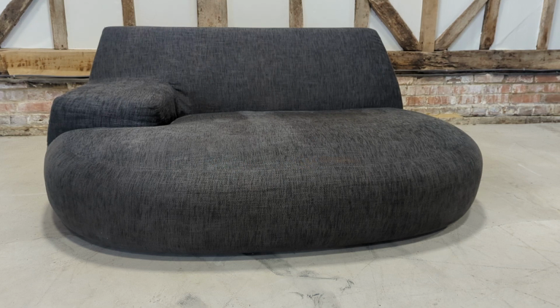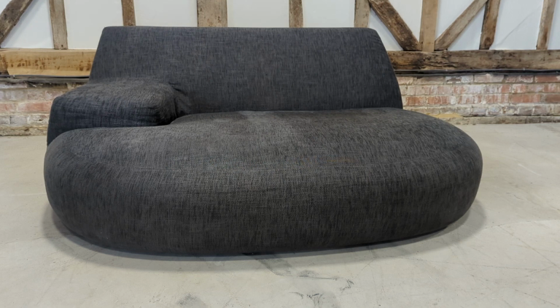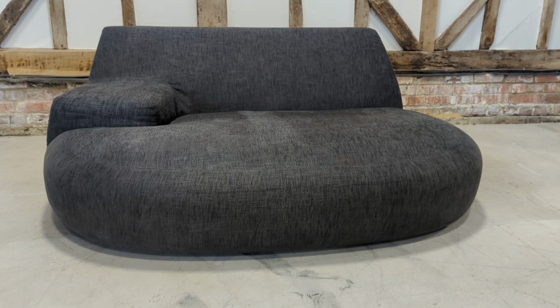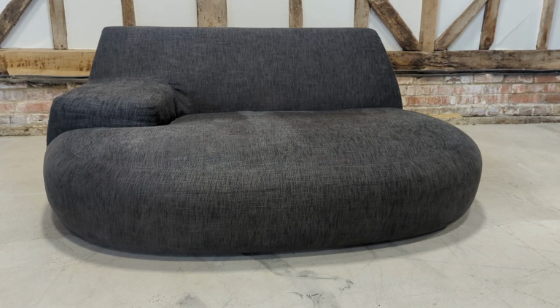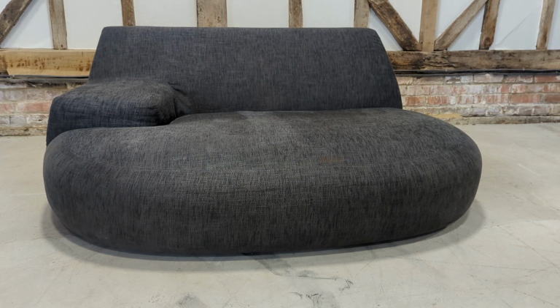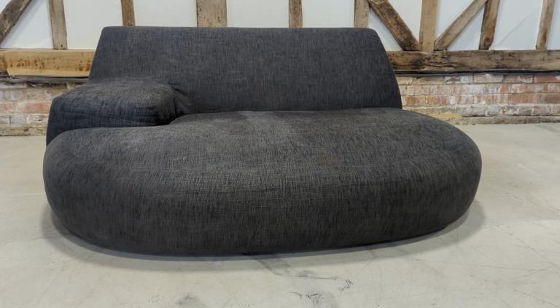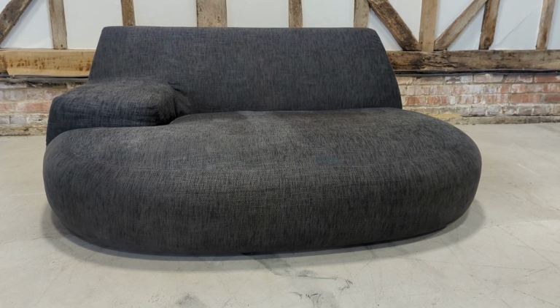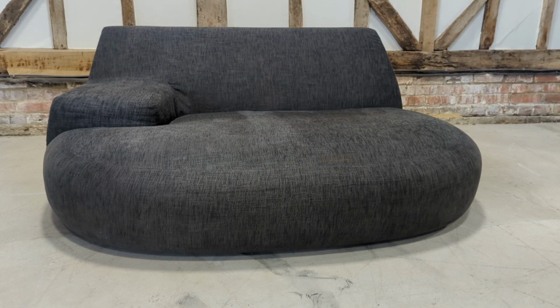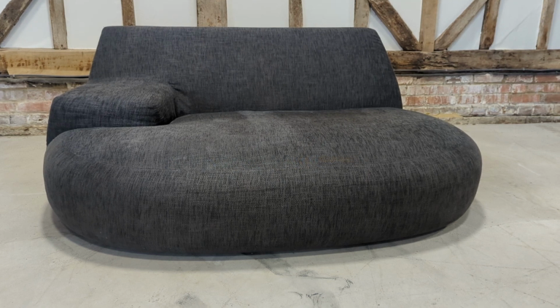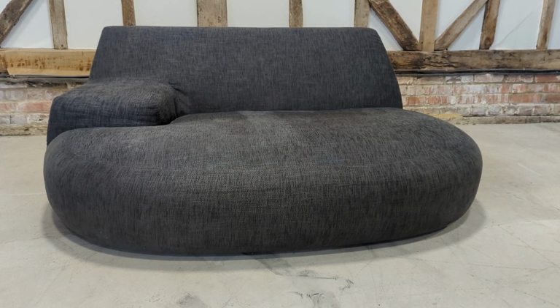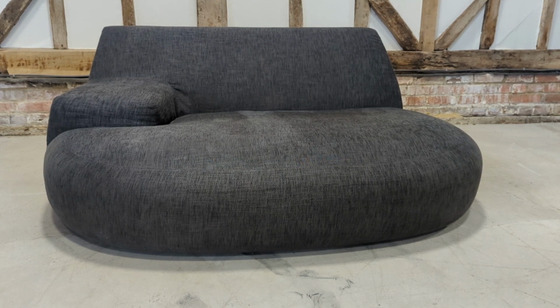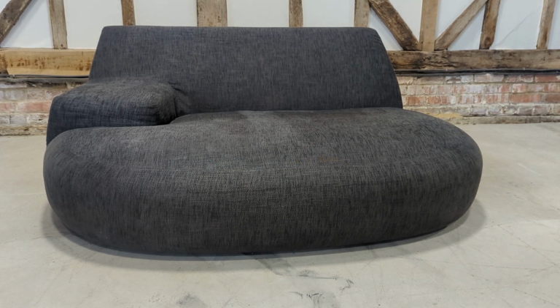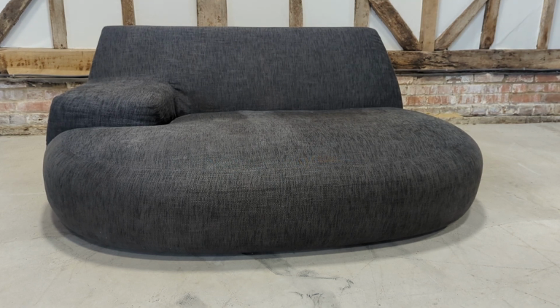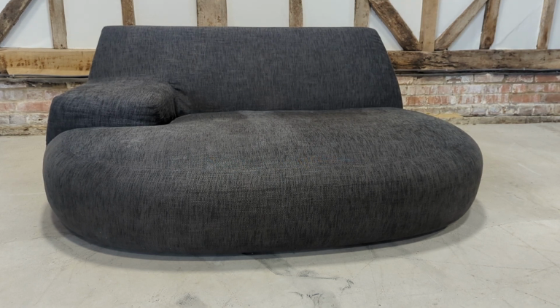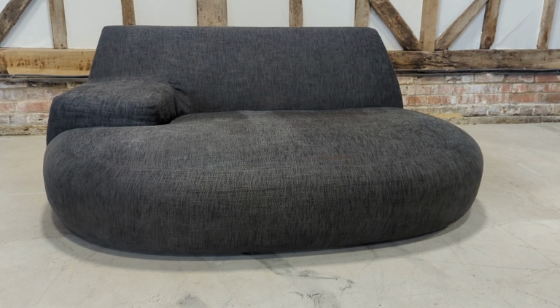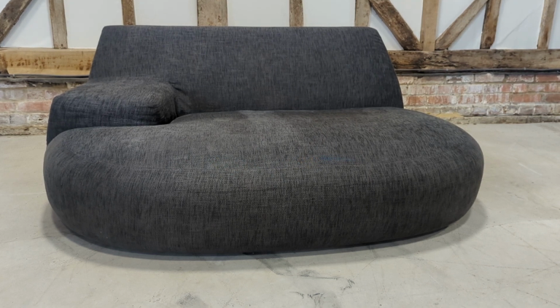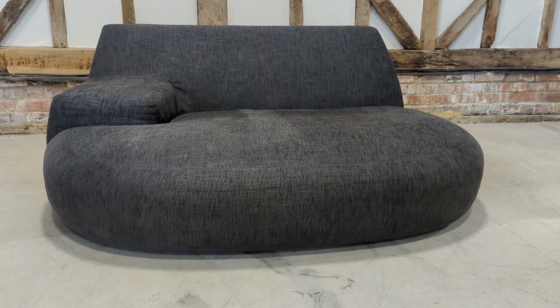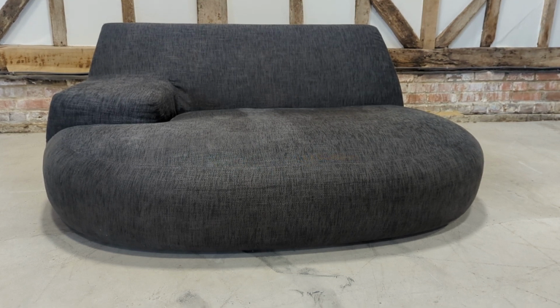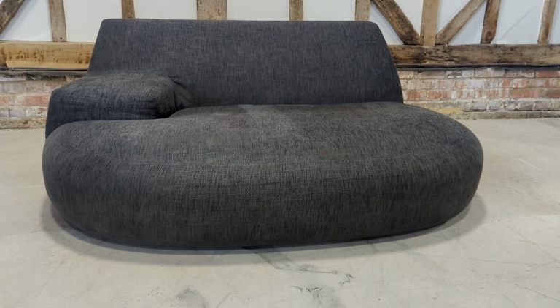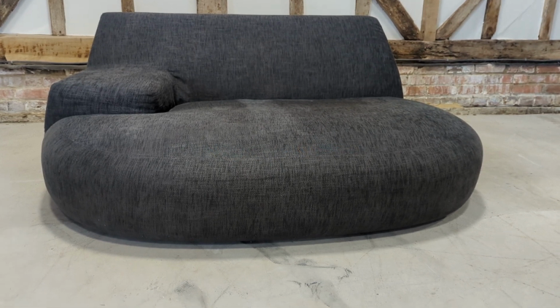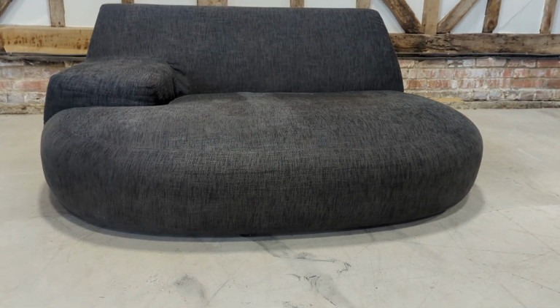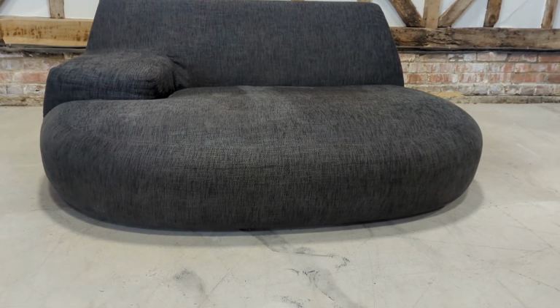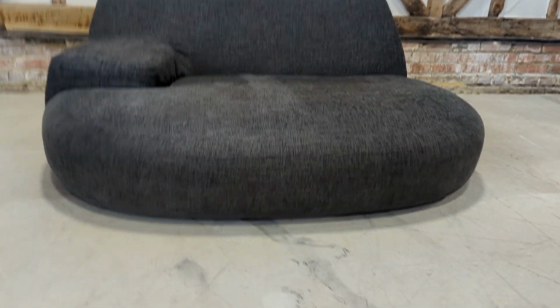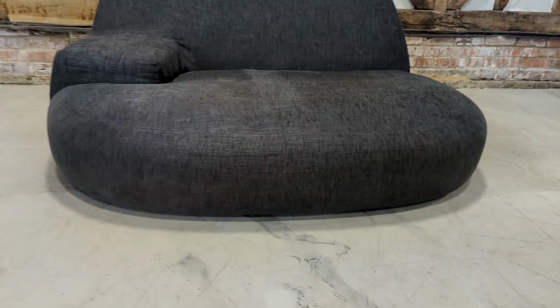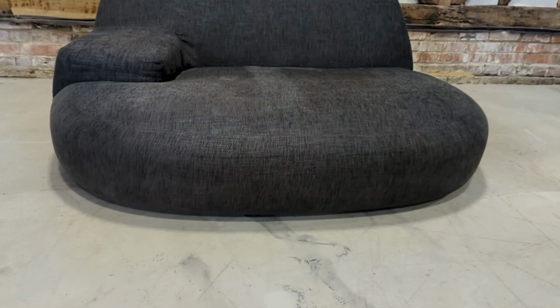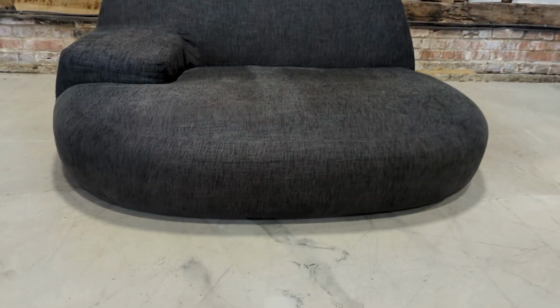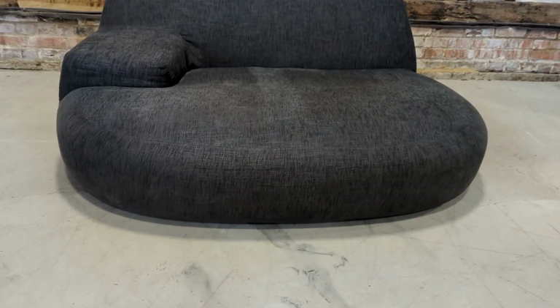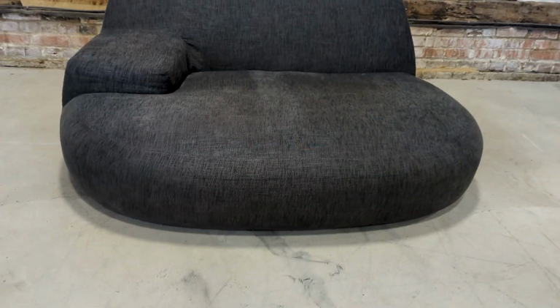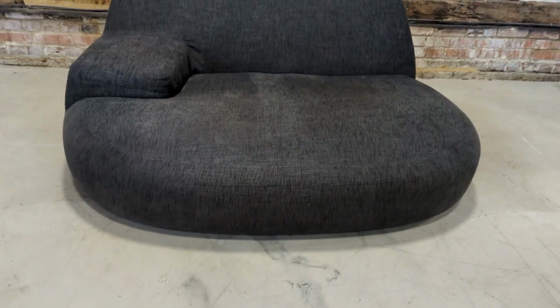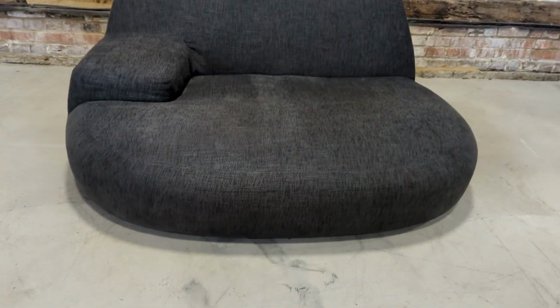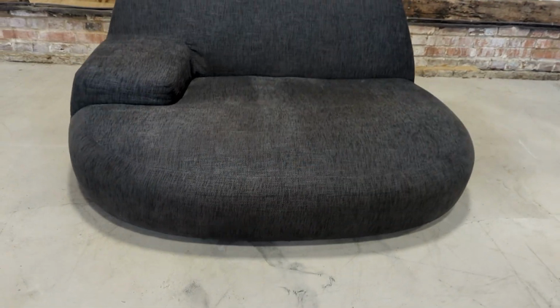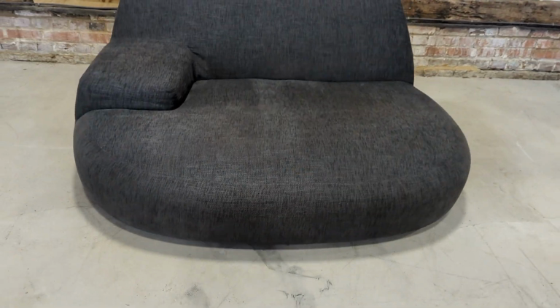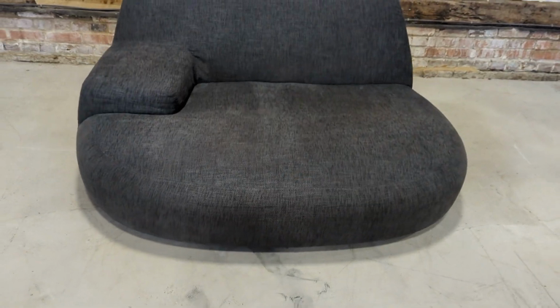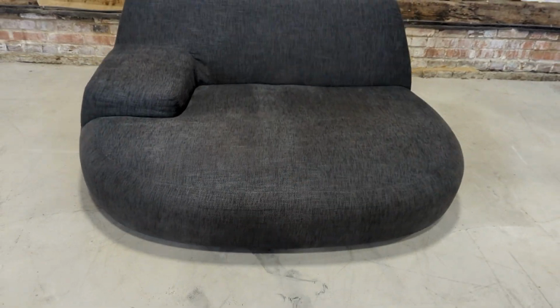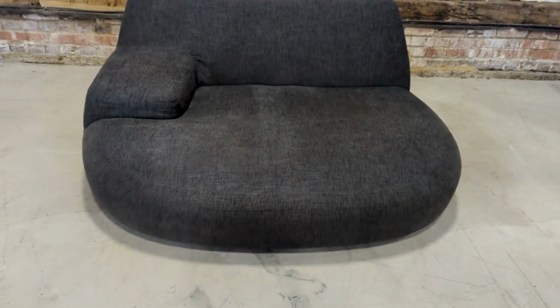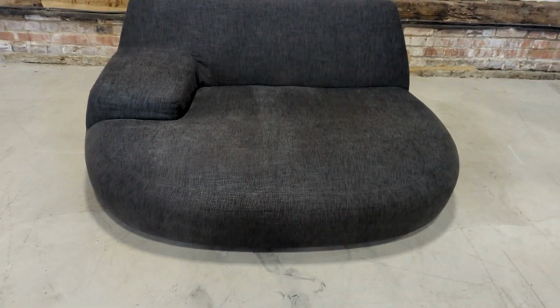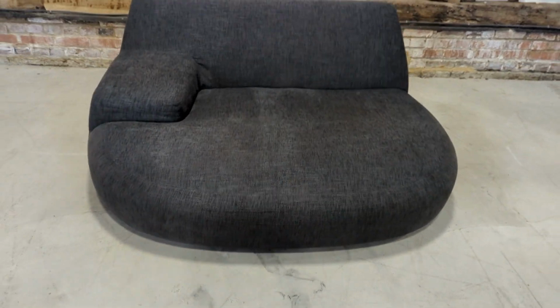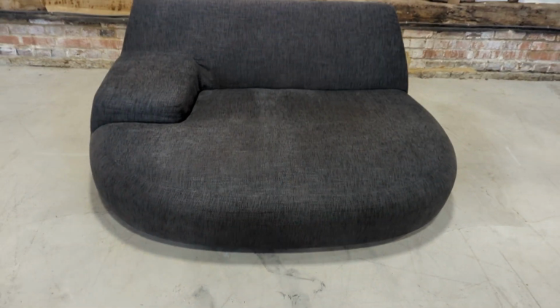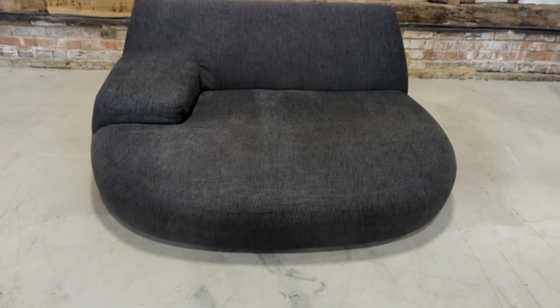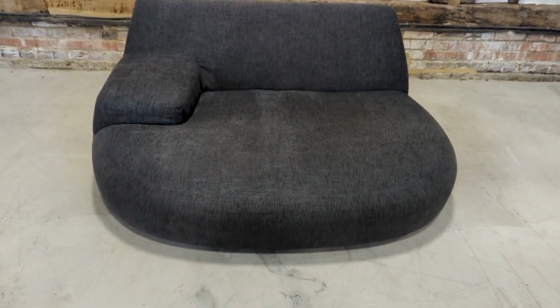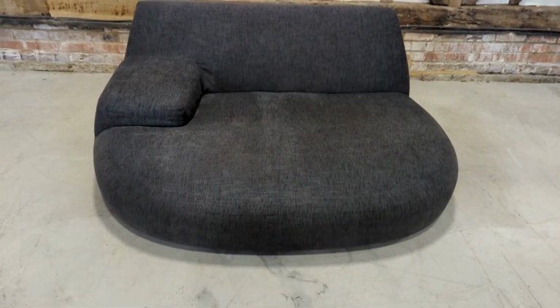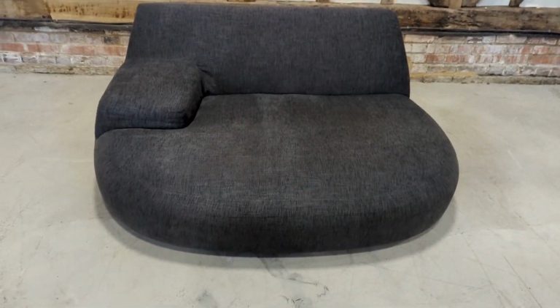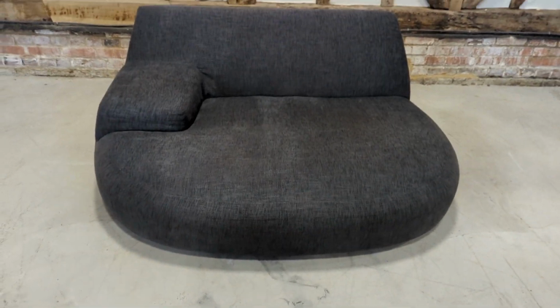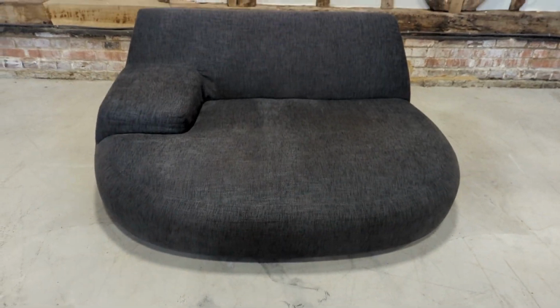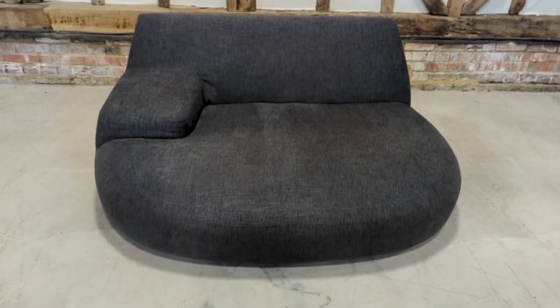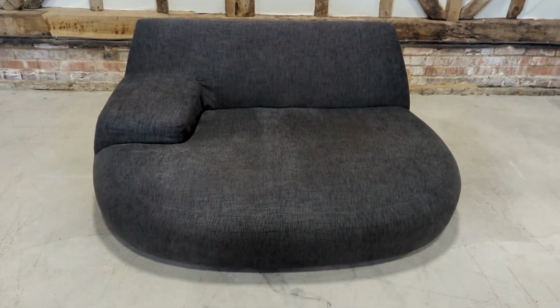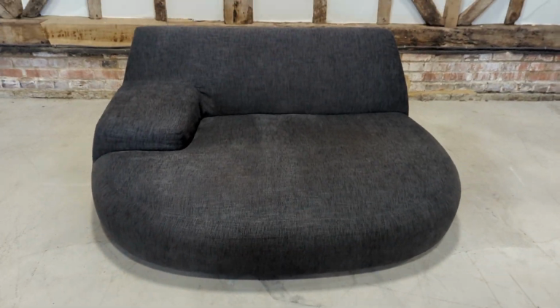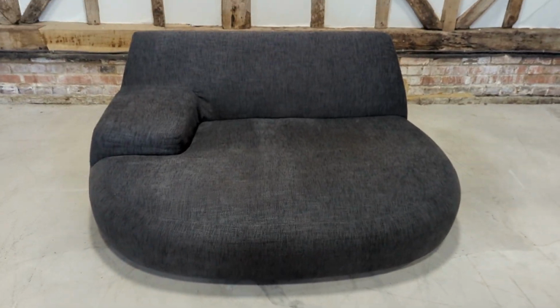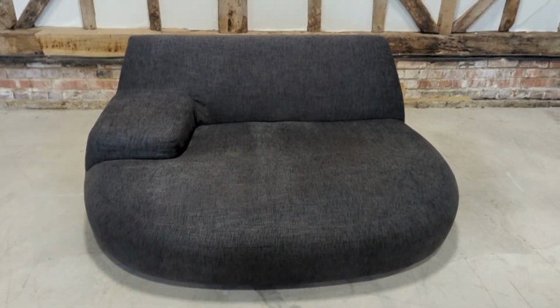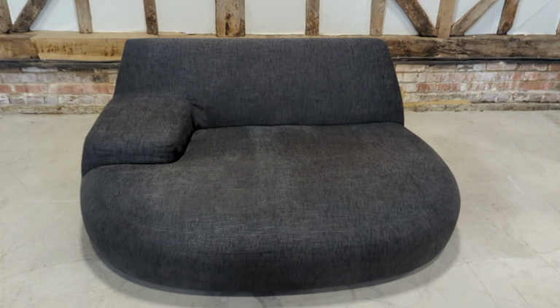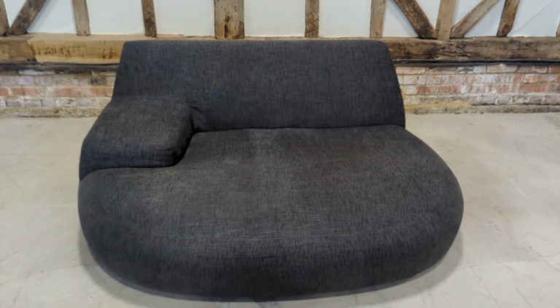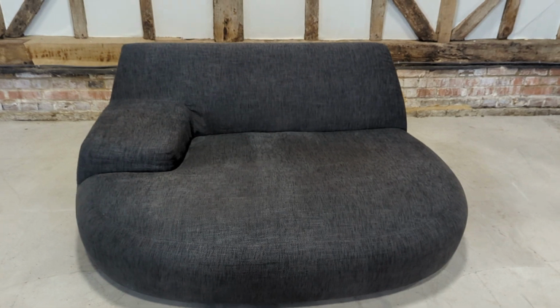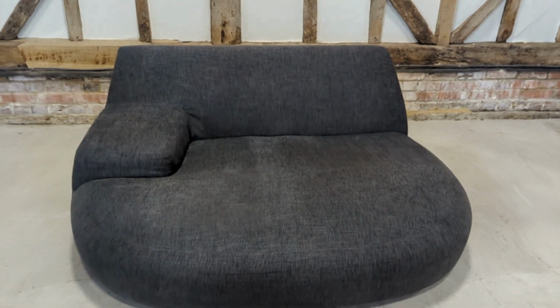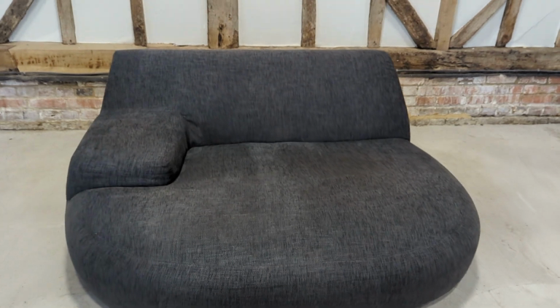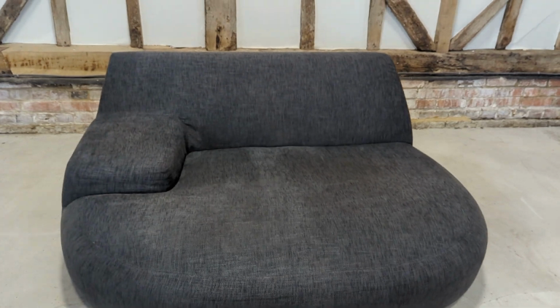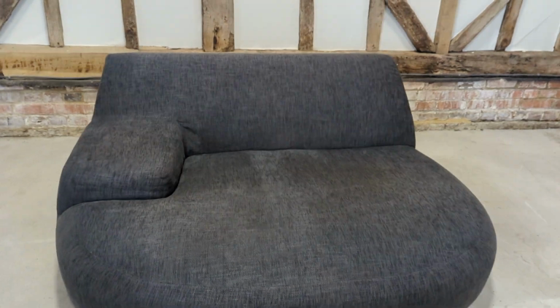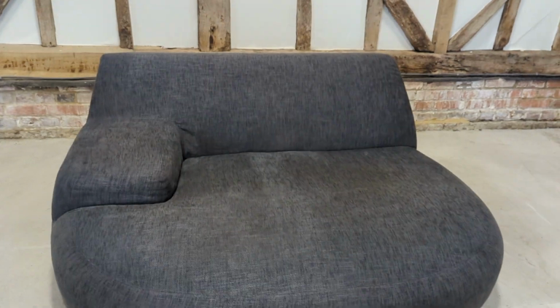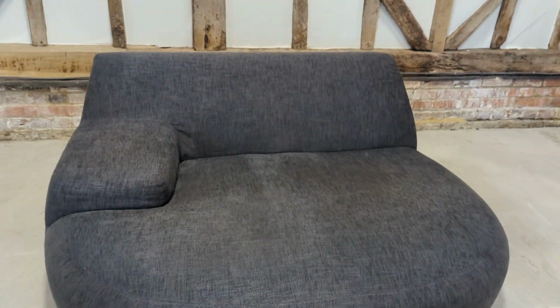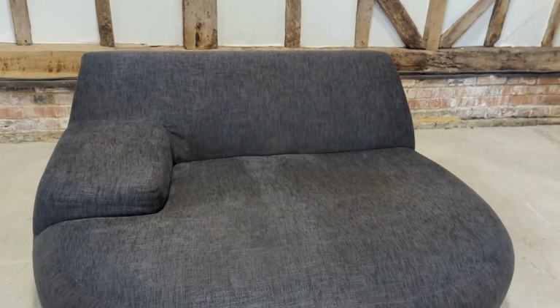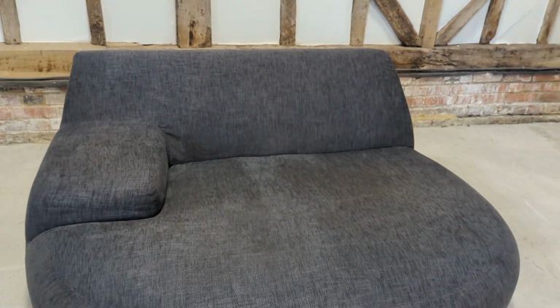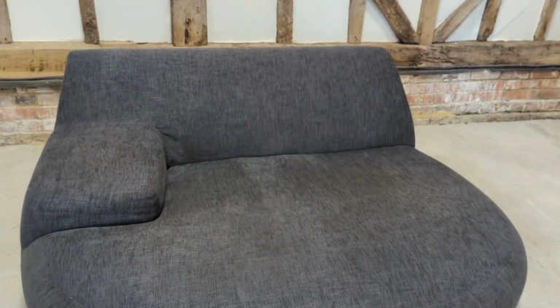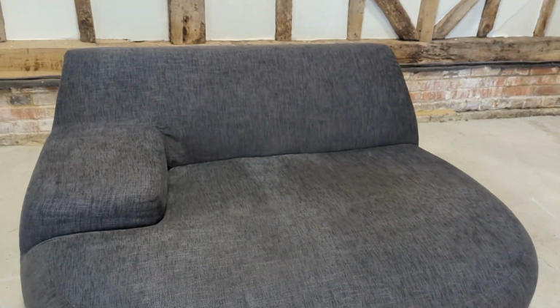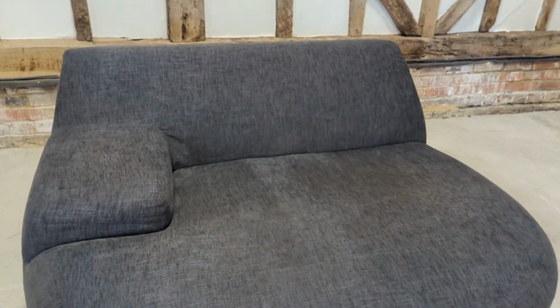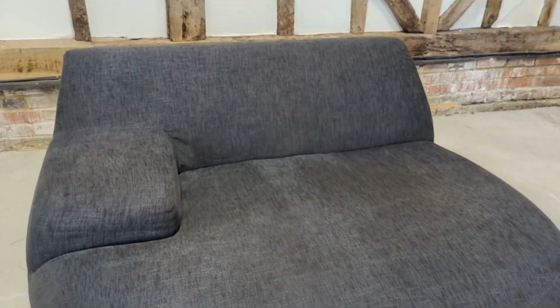Welcome to the Designer Furniture Company. In the showroom today, the Polyform Bug sofa.